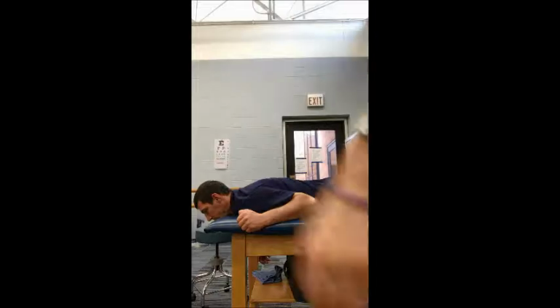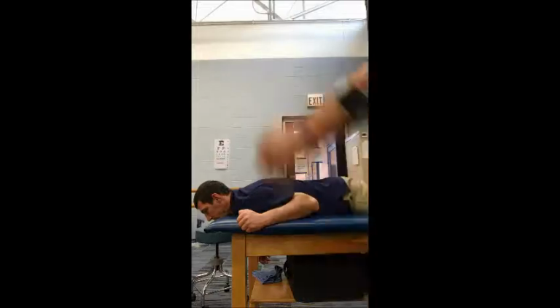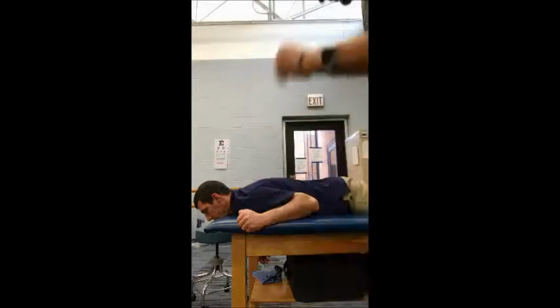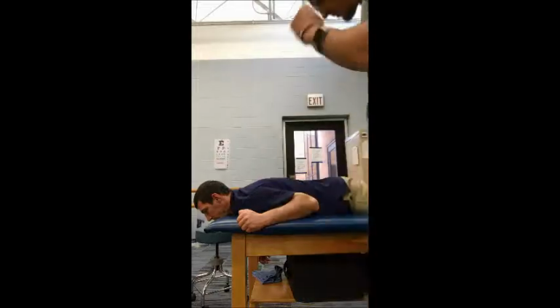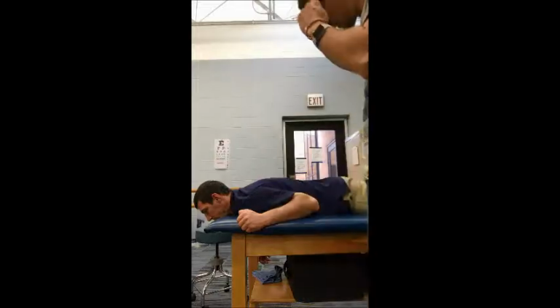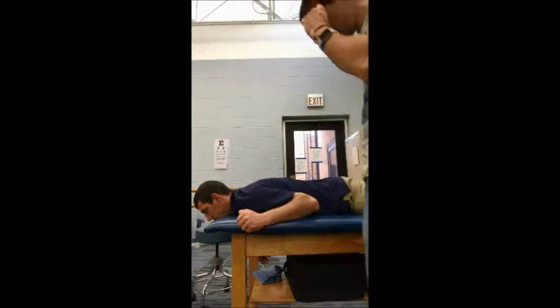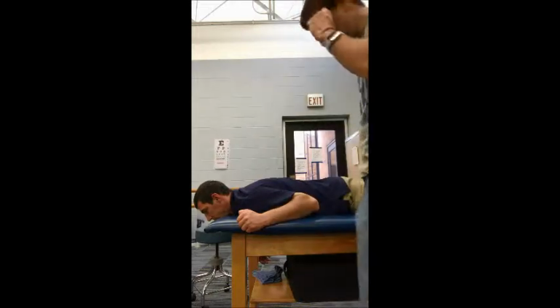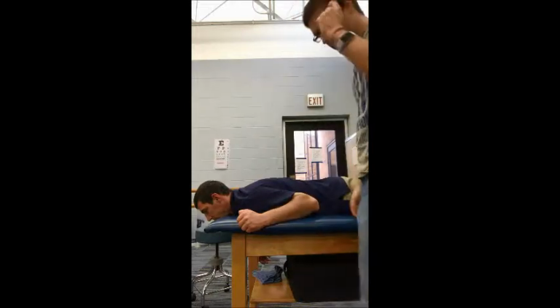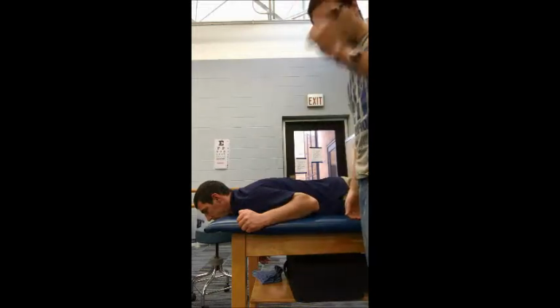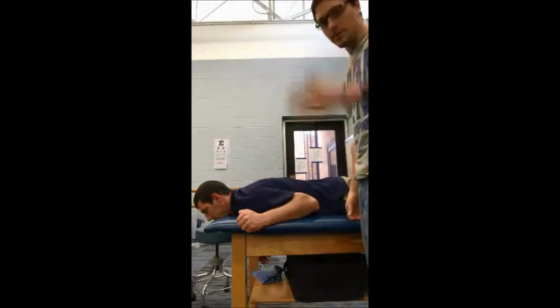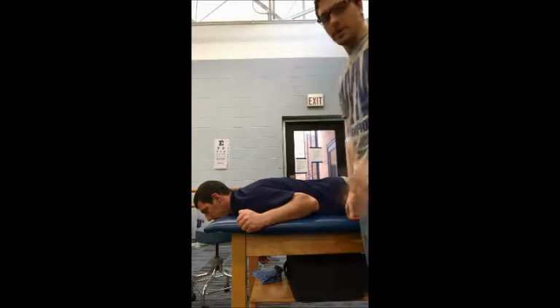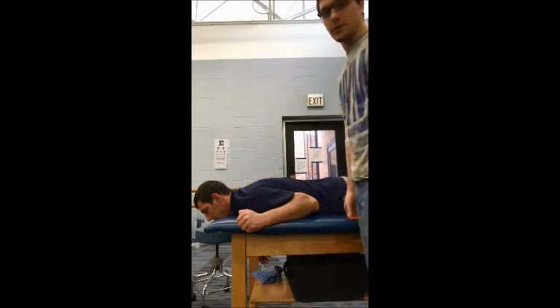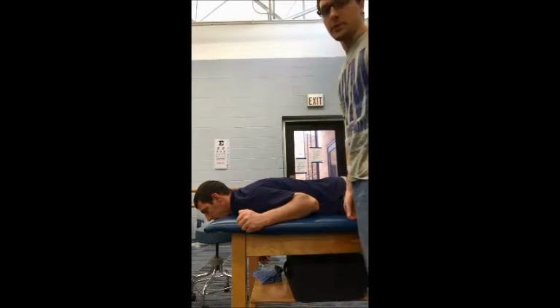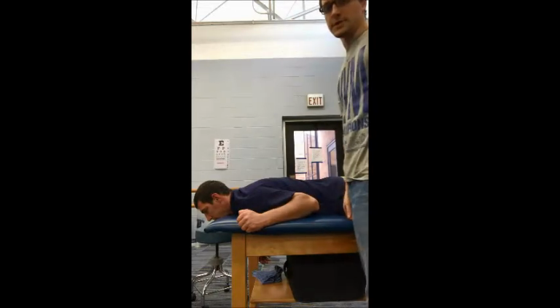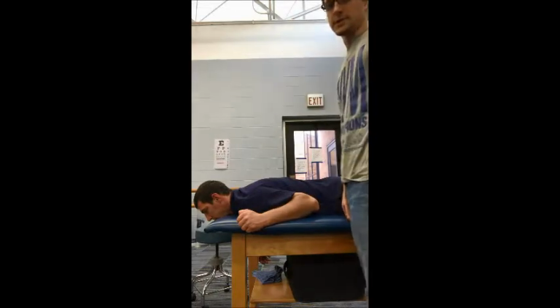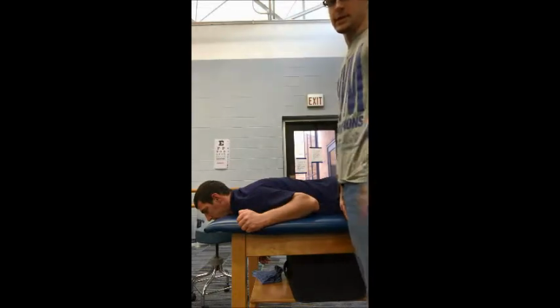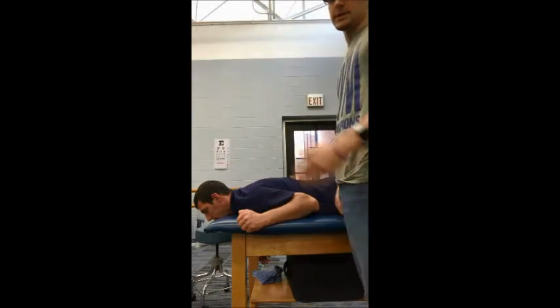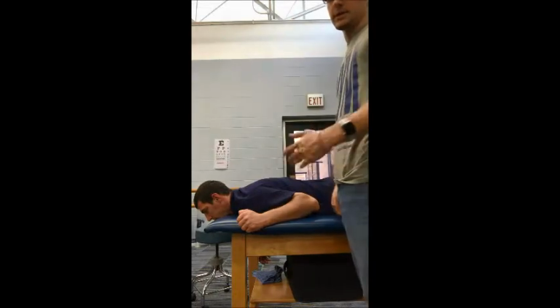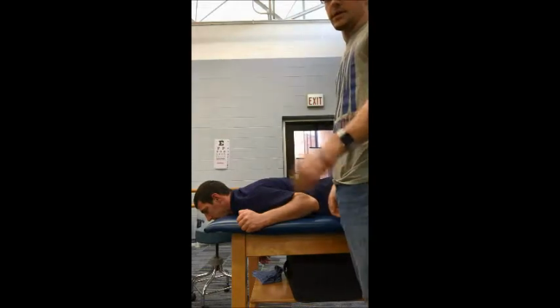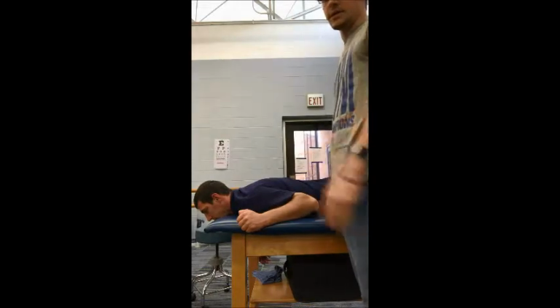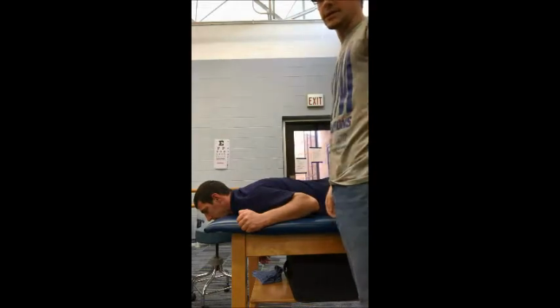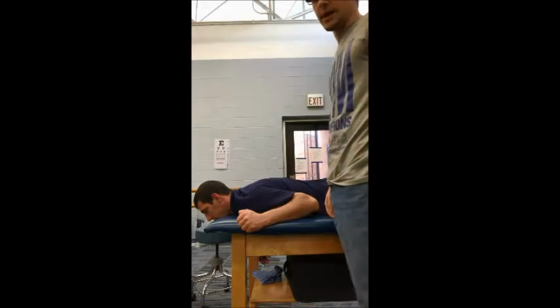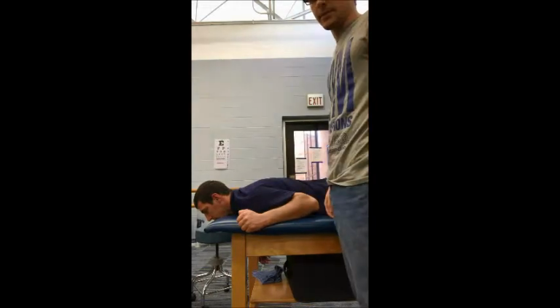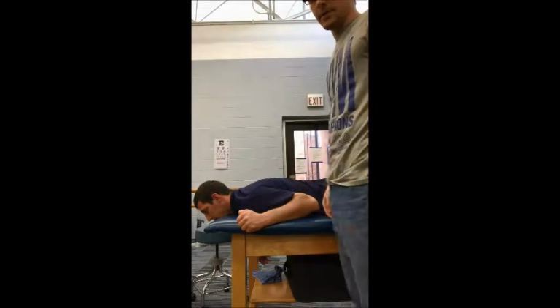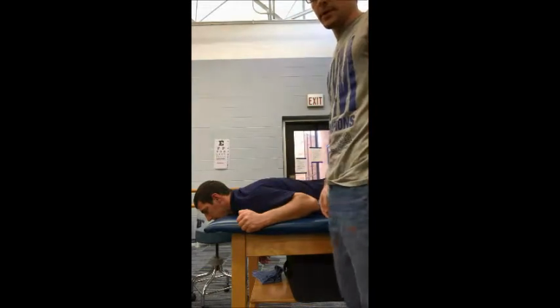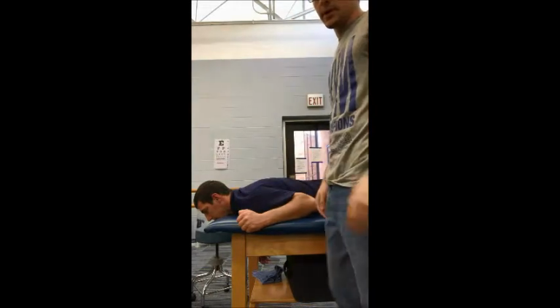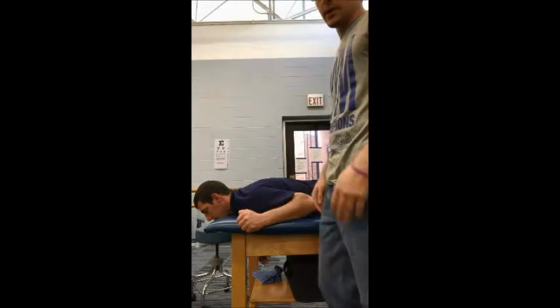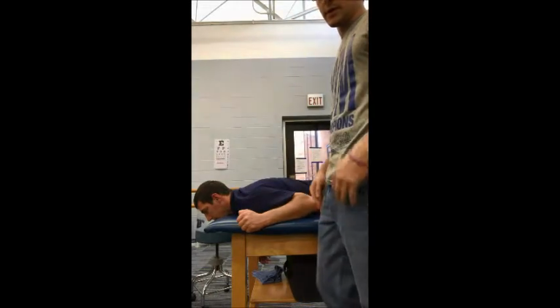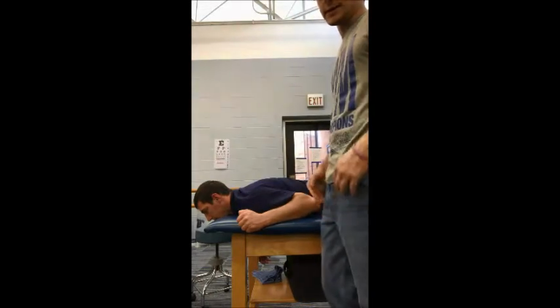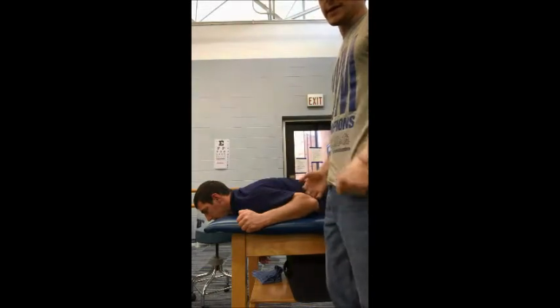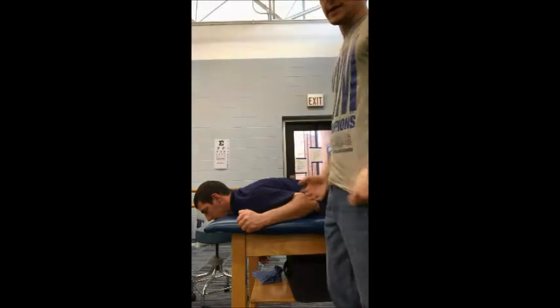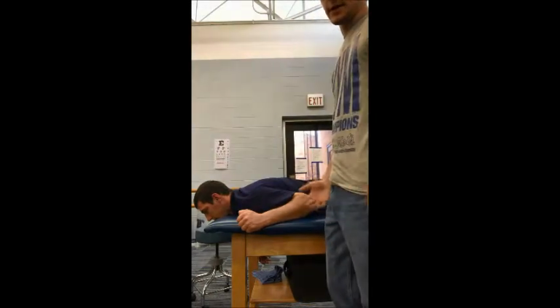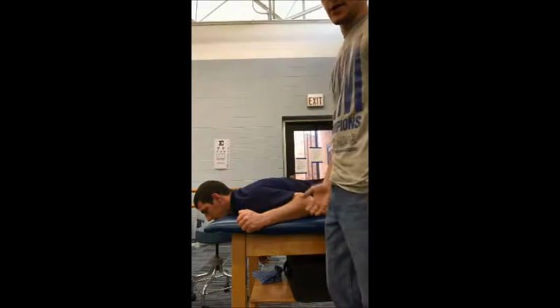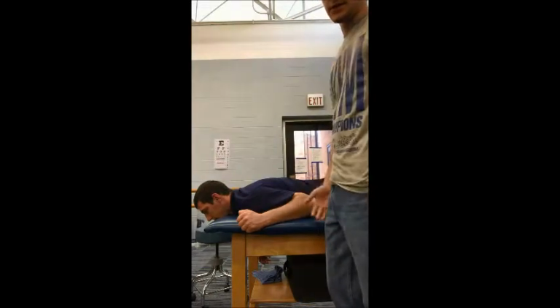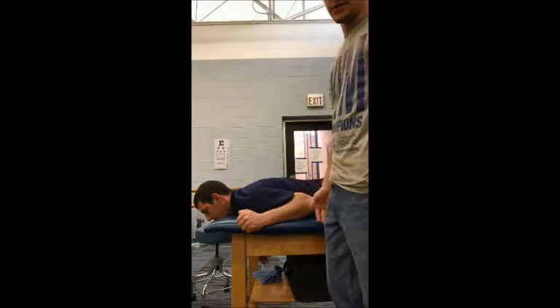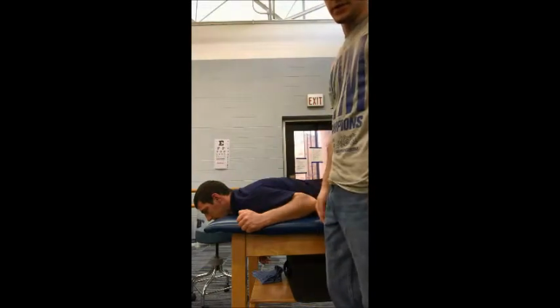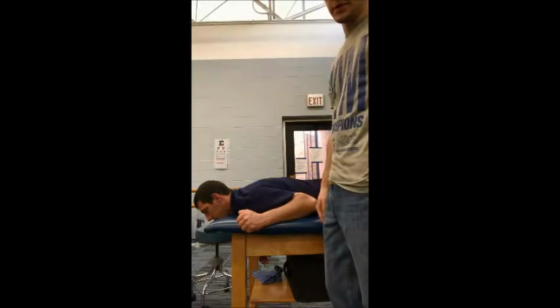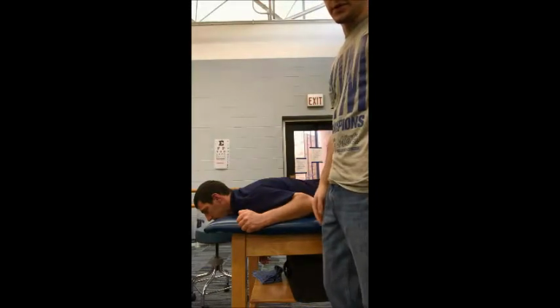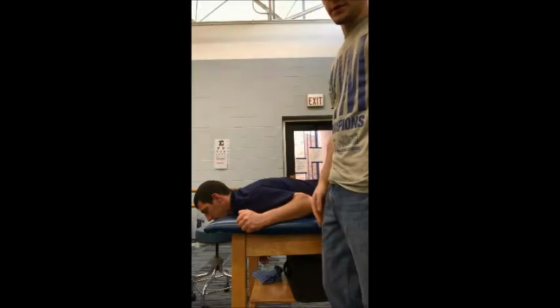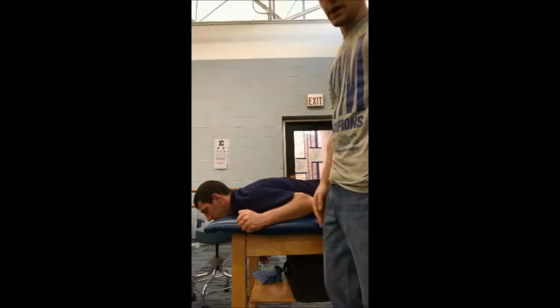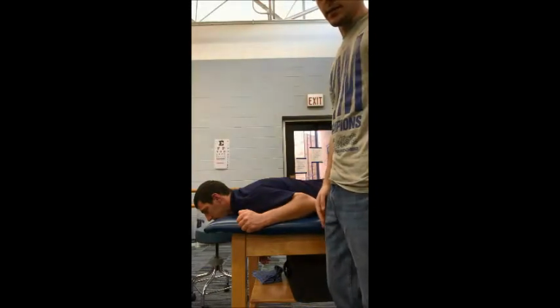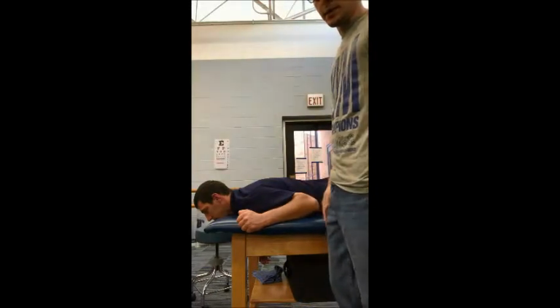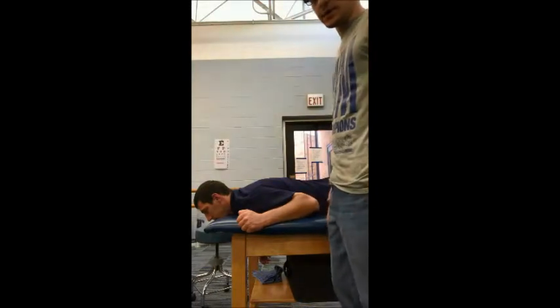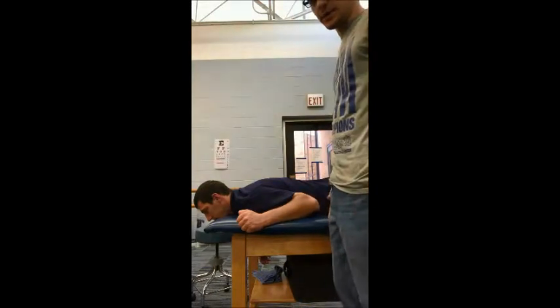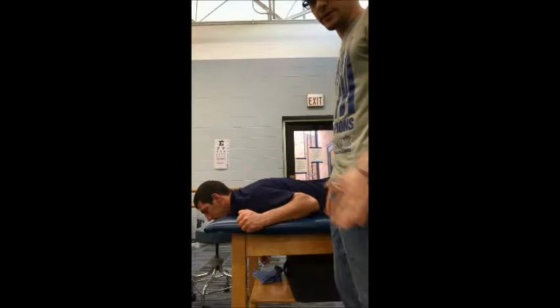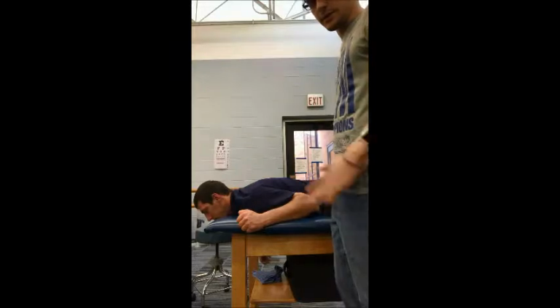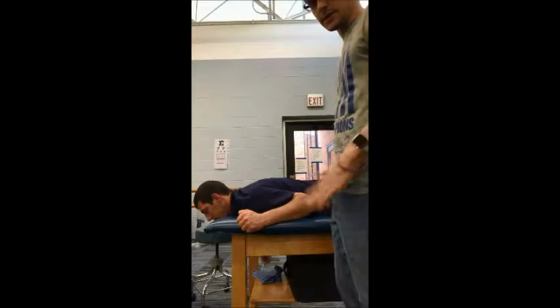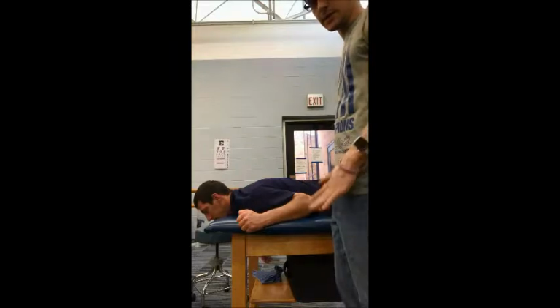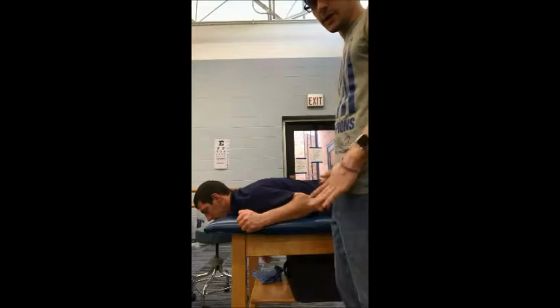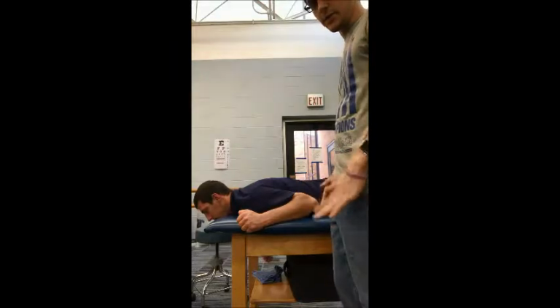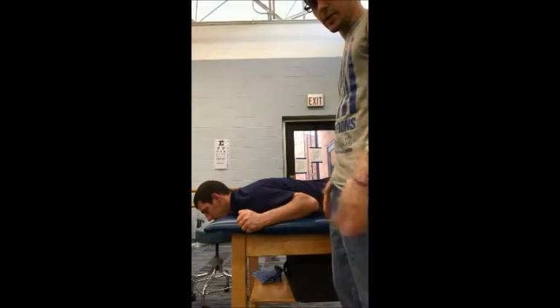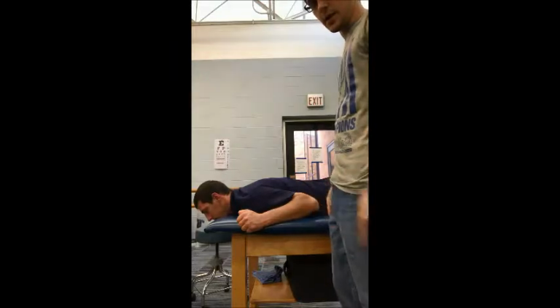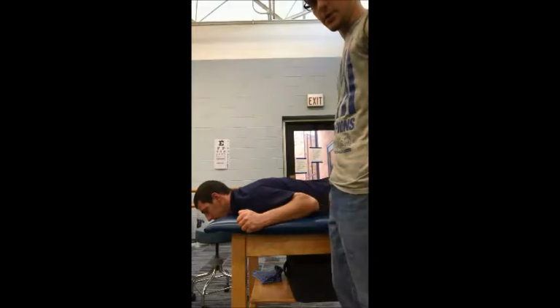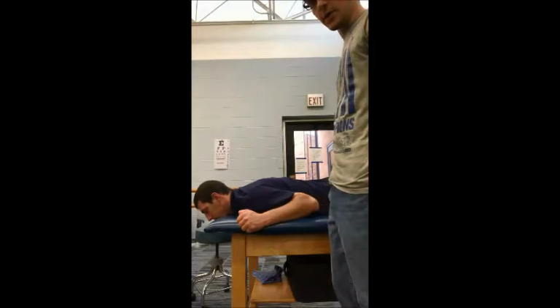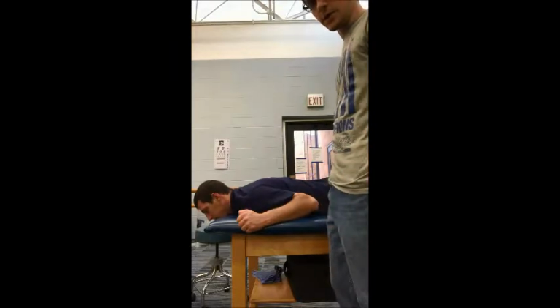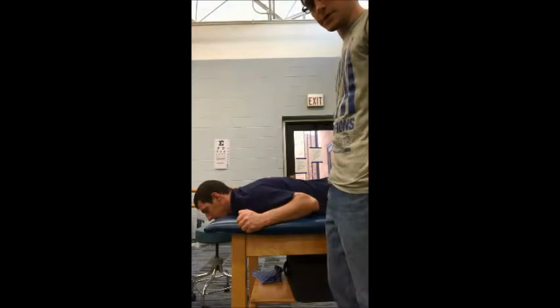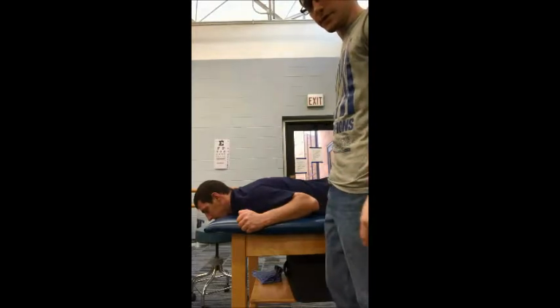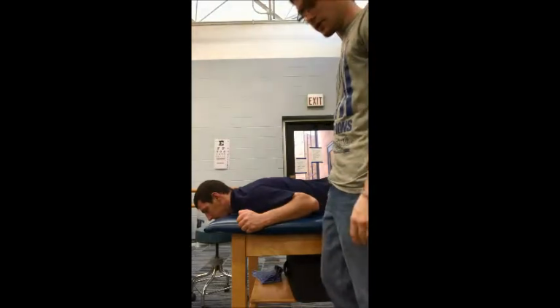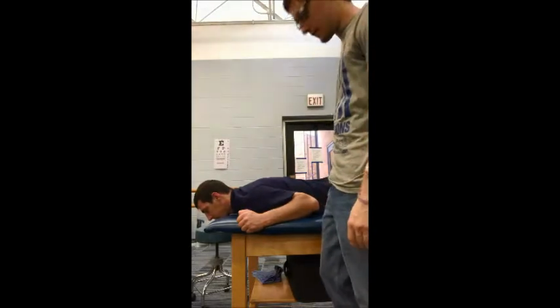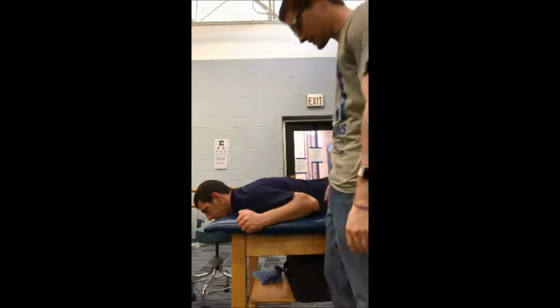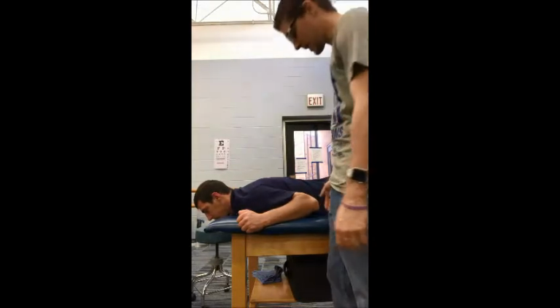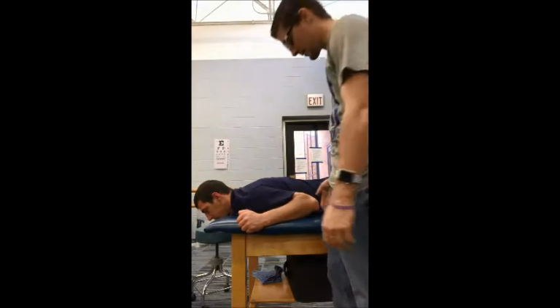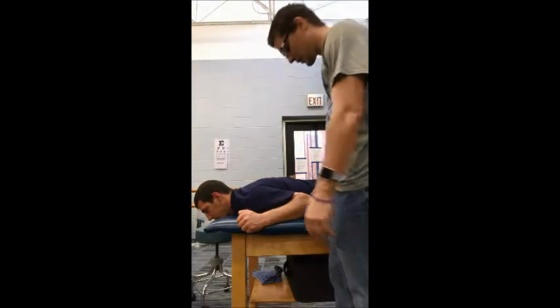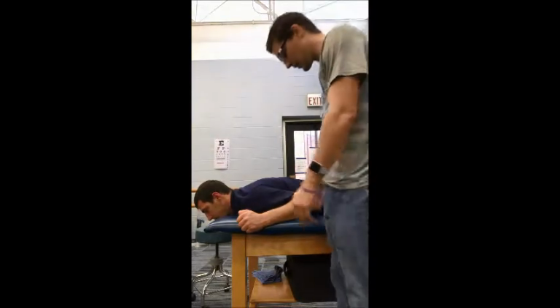Okay, so now we're going to manual muscle test the levator scapula. This test can also be used for the rhomboids, but for this time we're going to use it for the levator scapula.